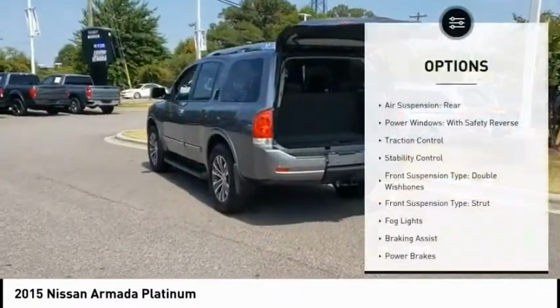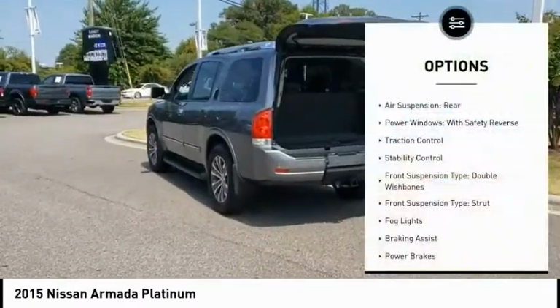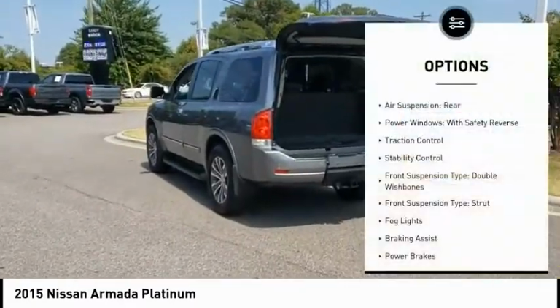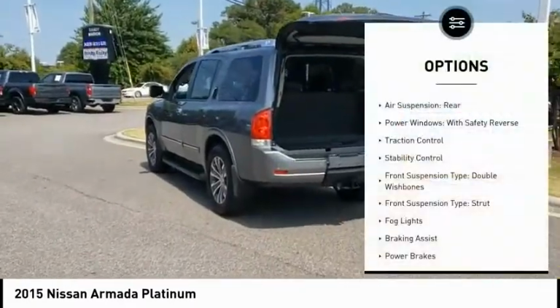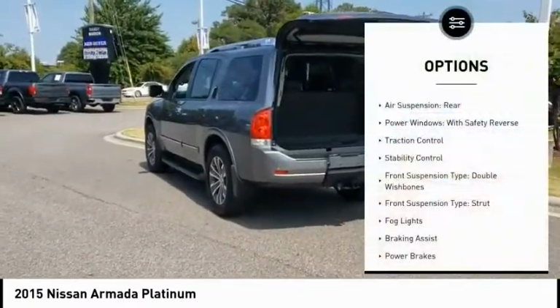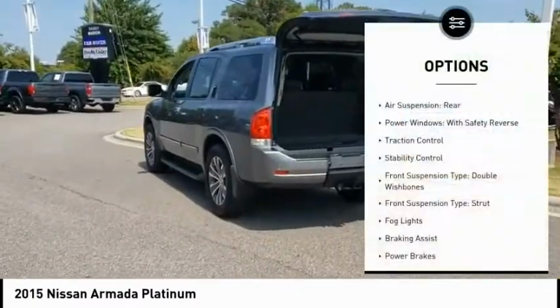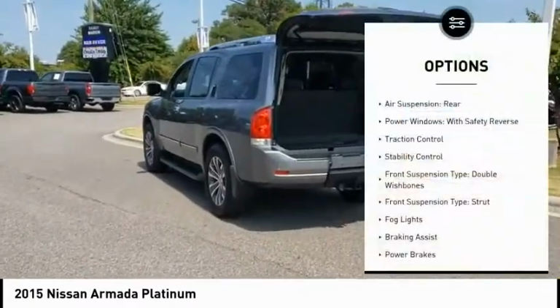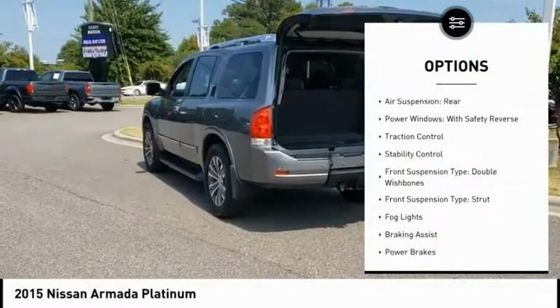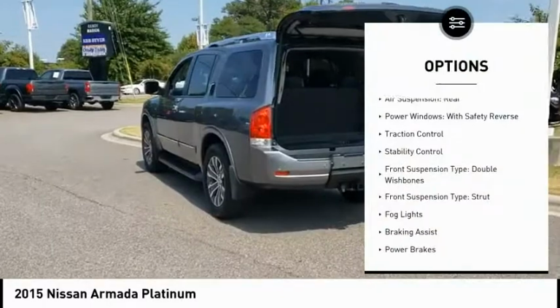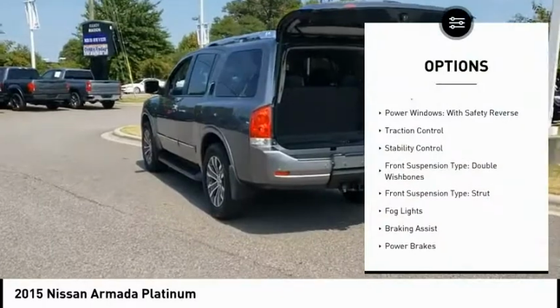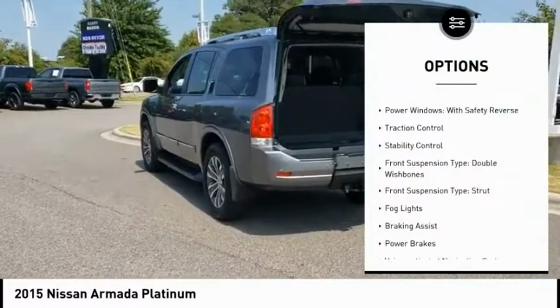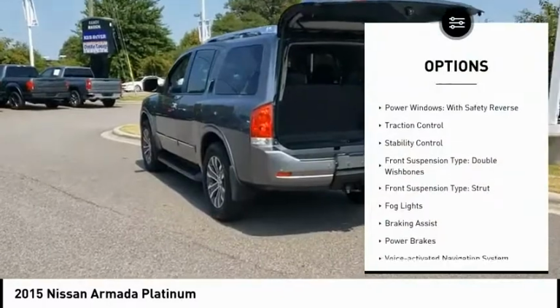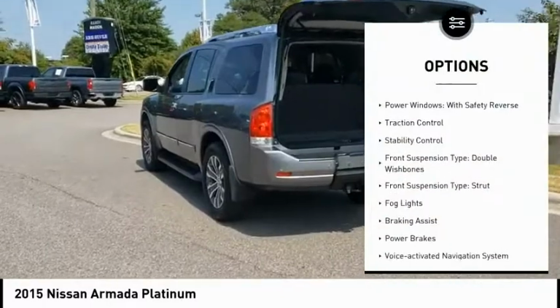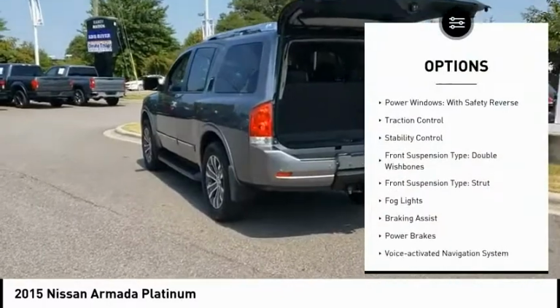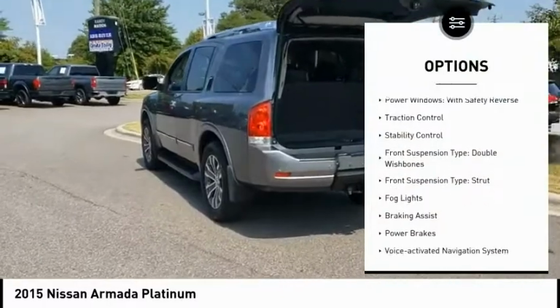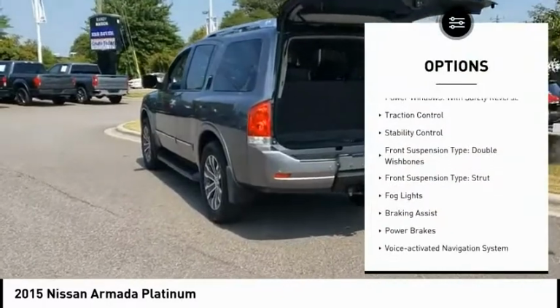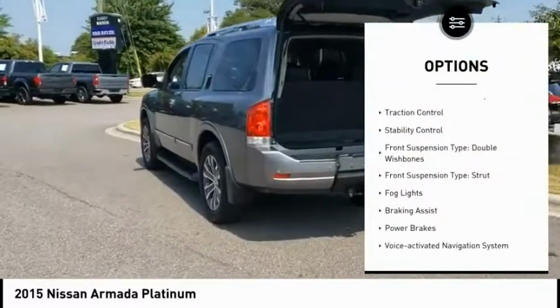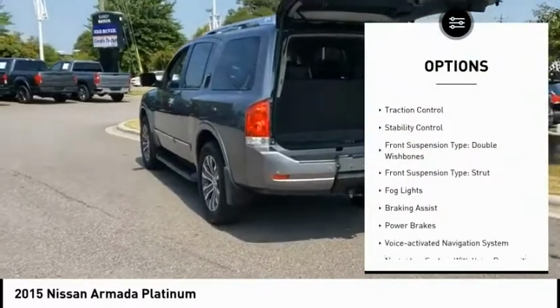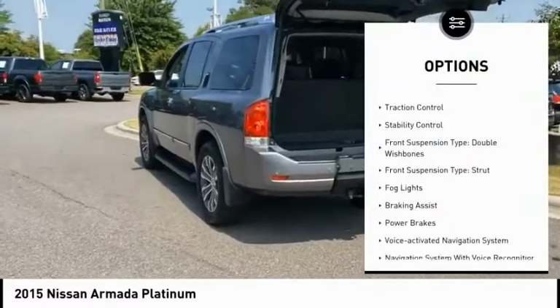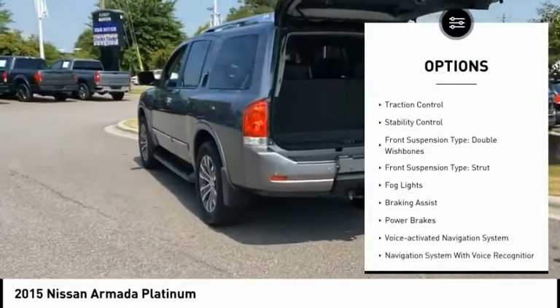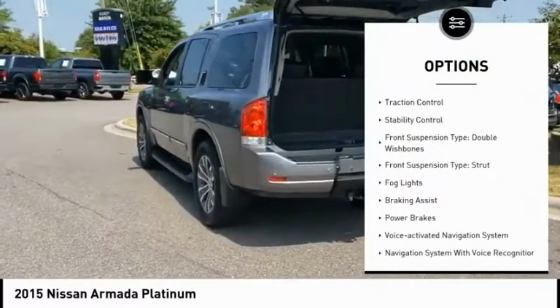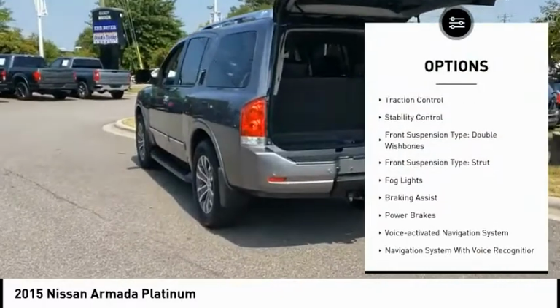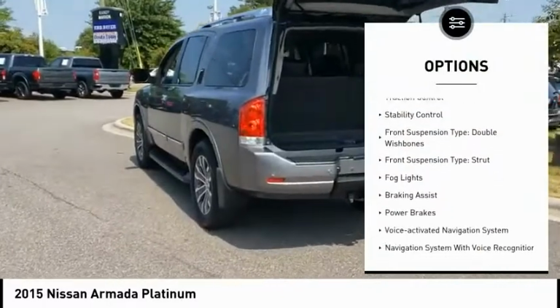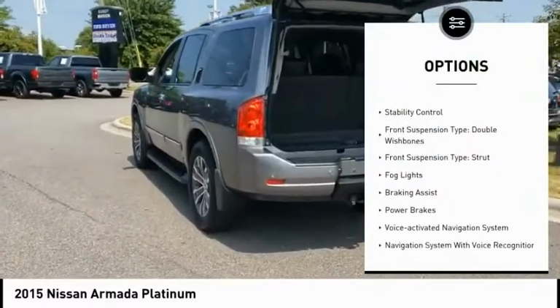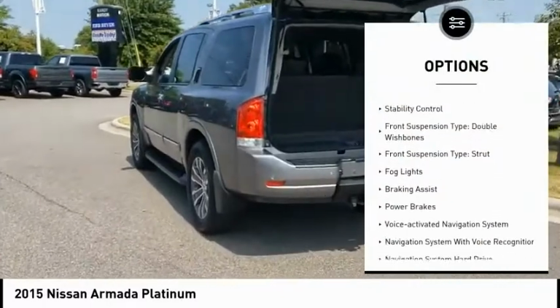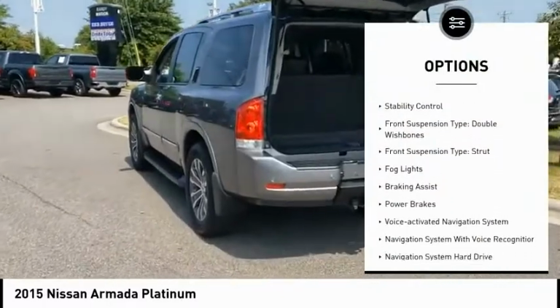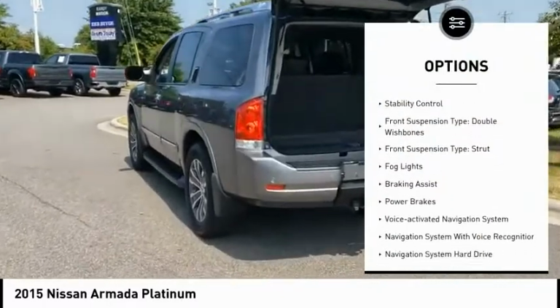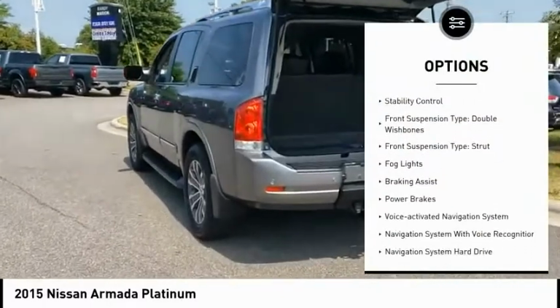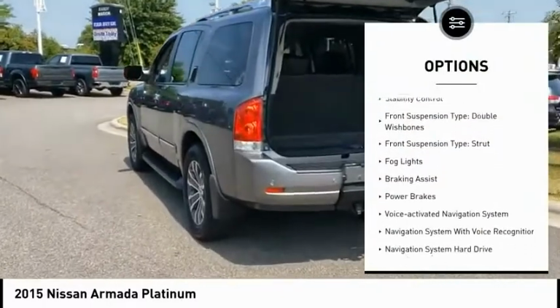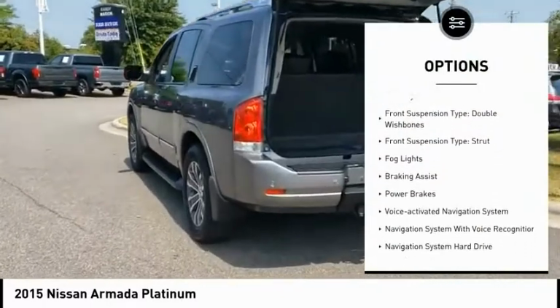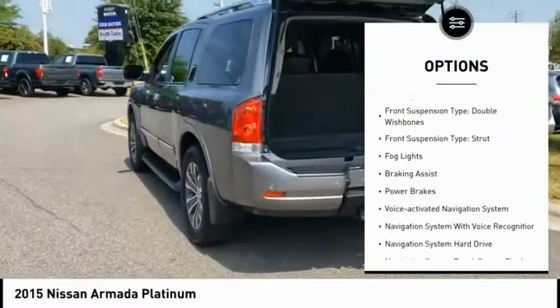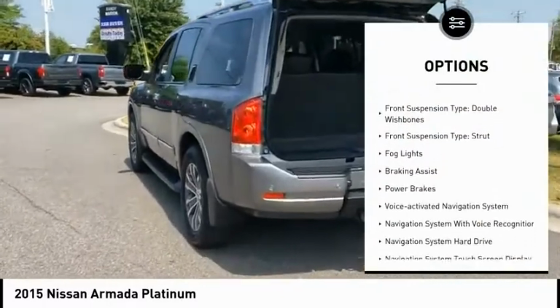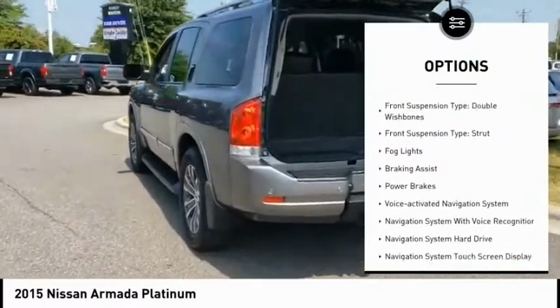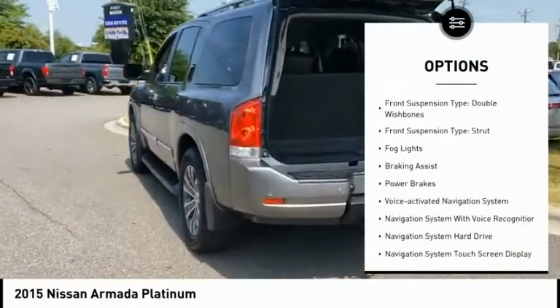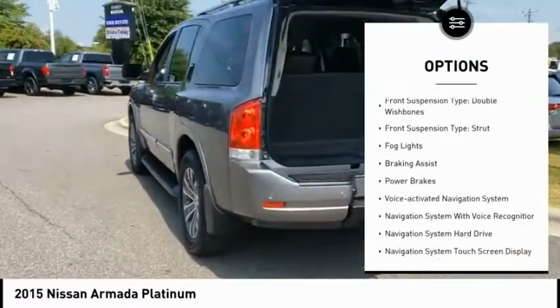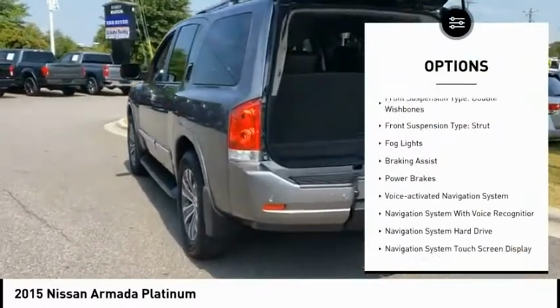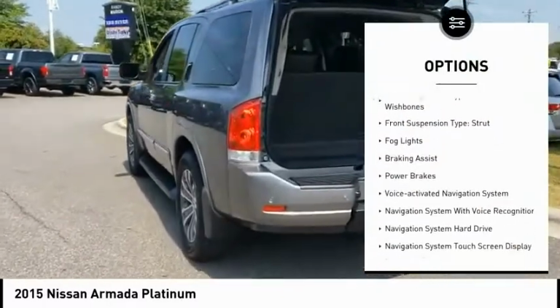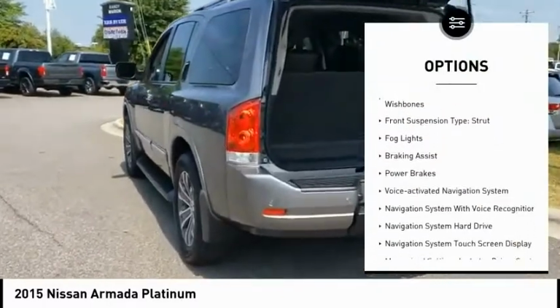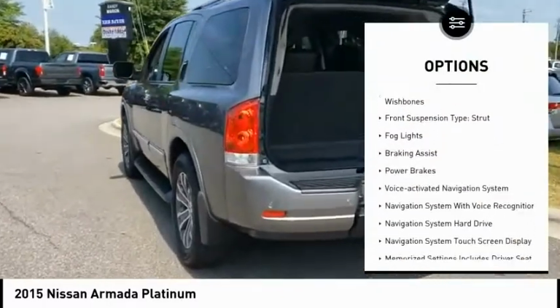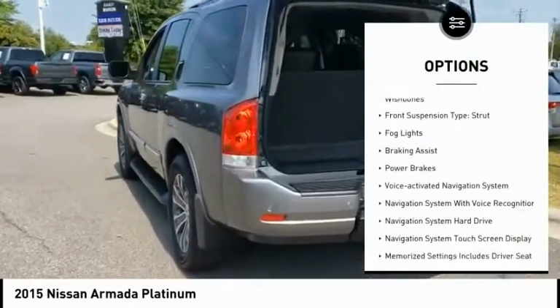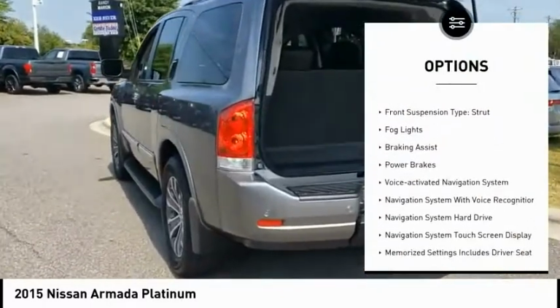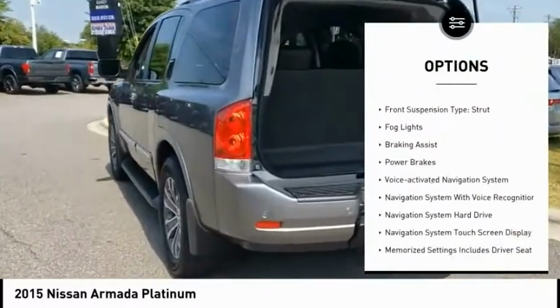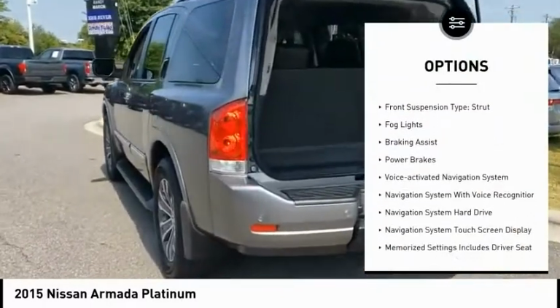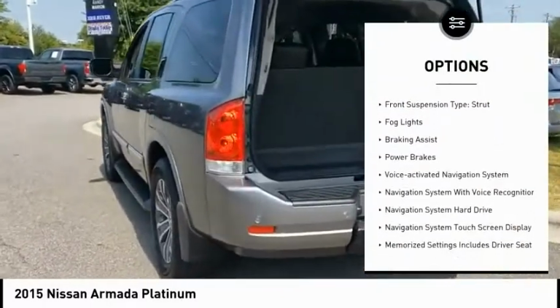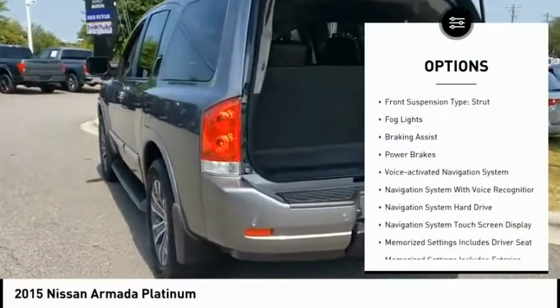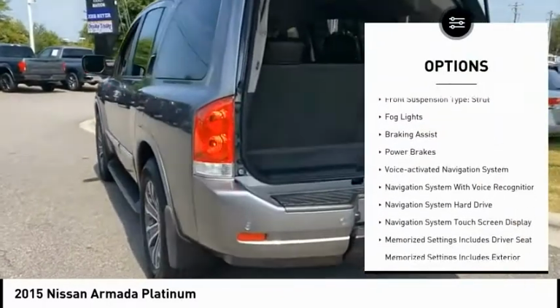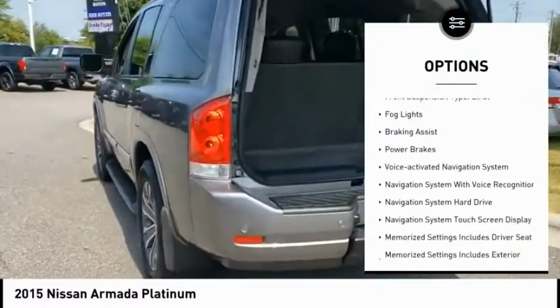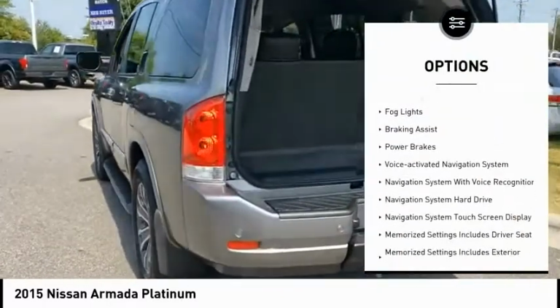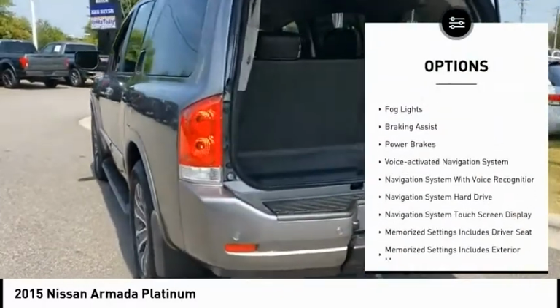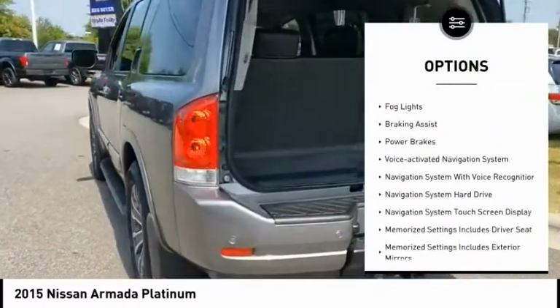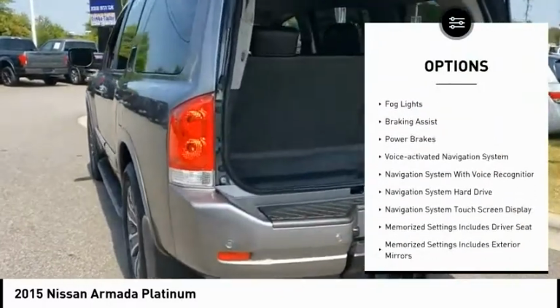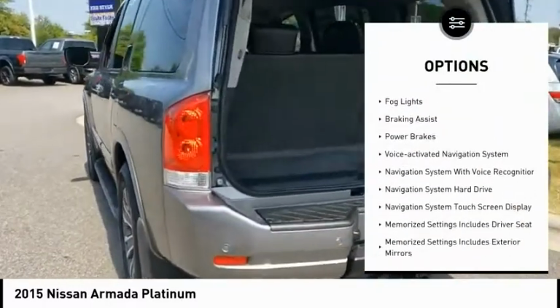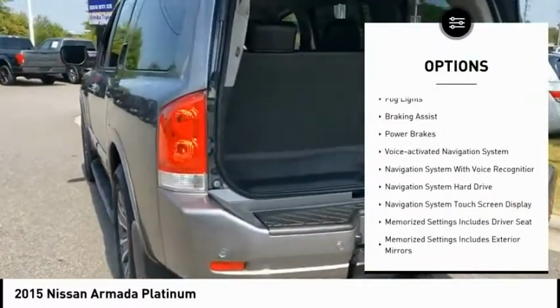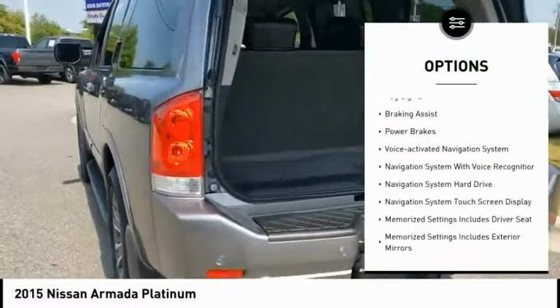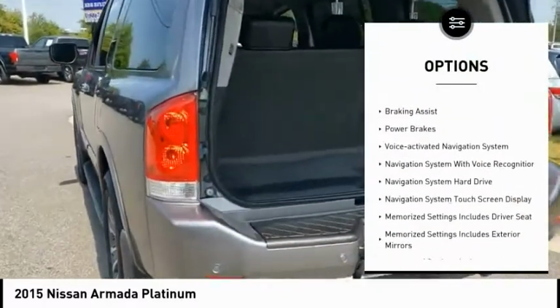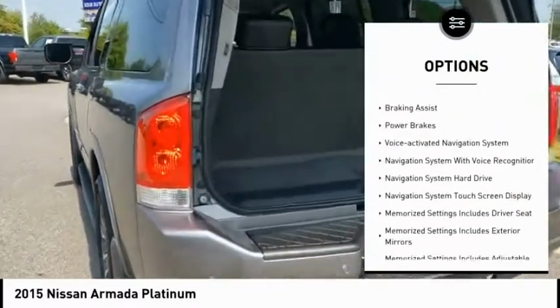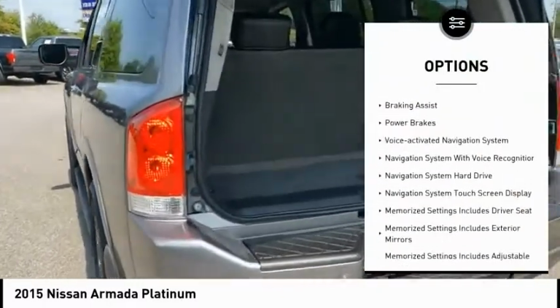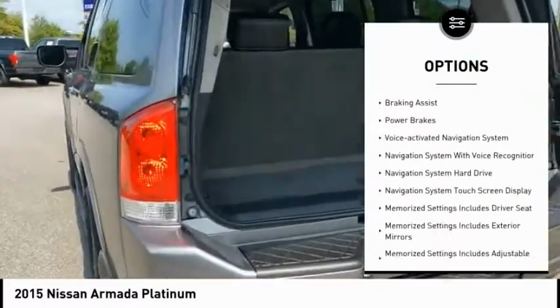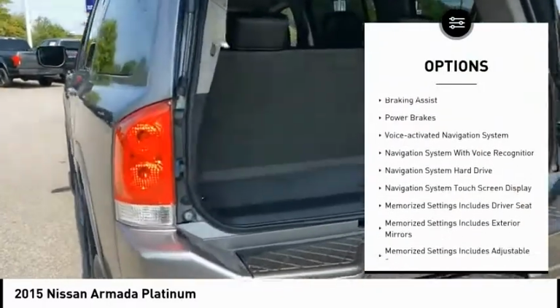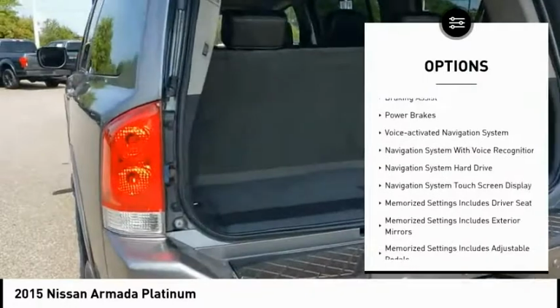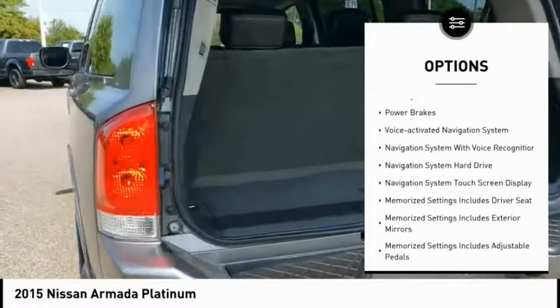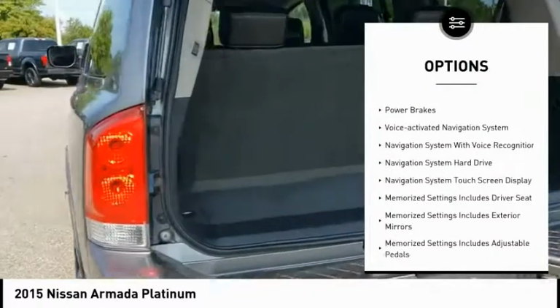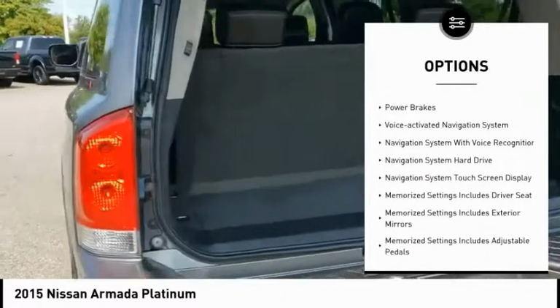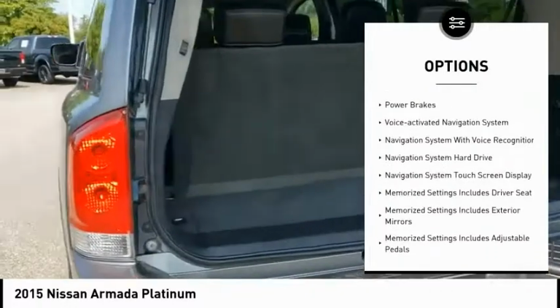Air suspension, rear. Power windows with safety reverse. Traction control. Stability control.